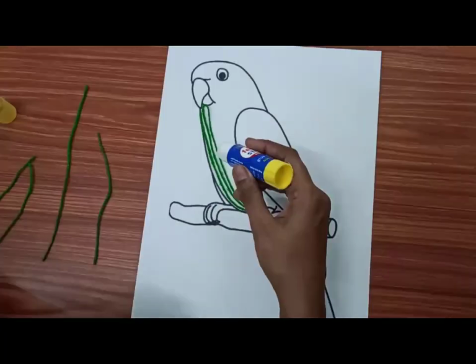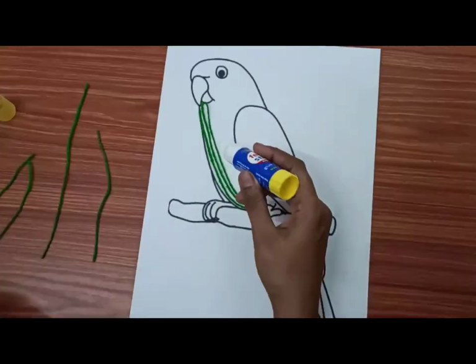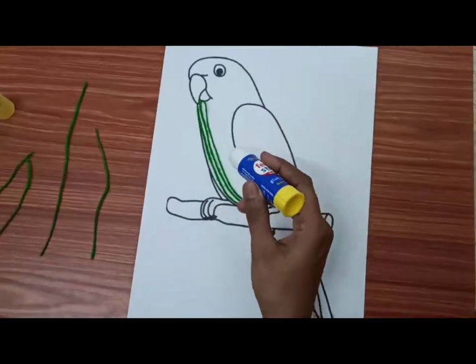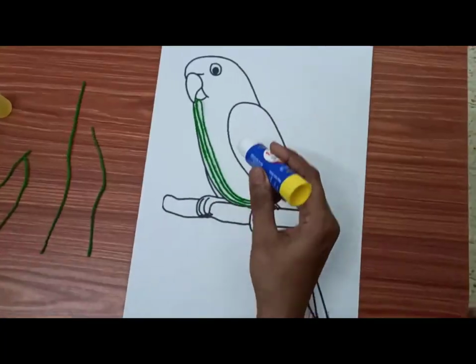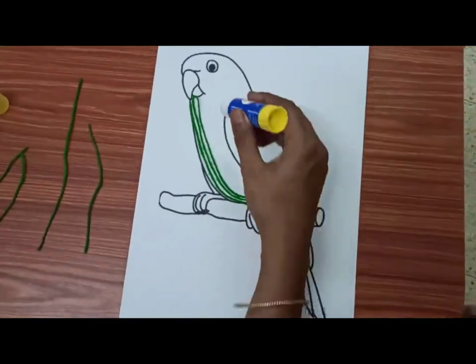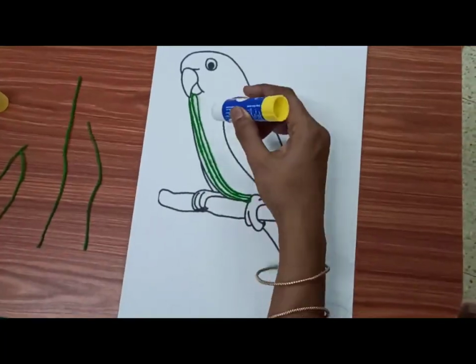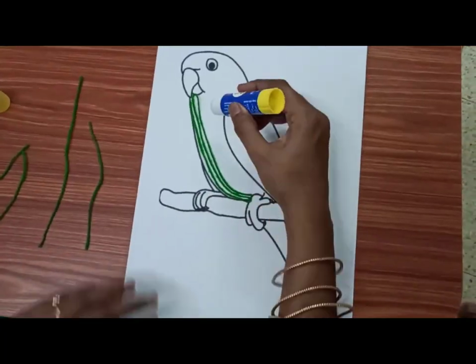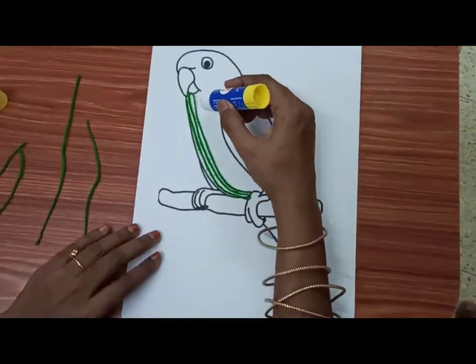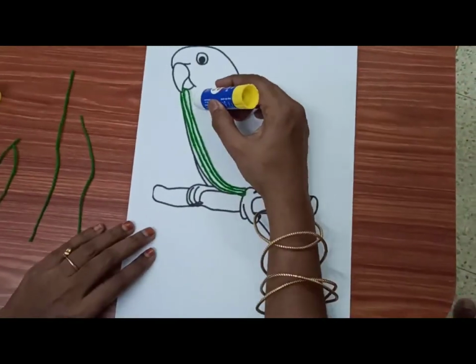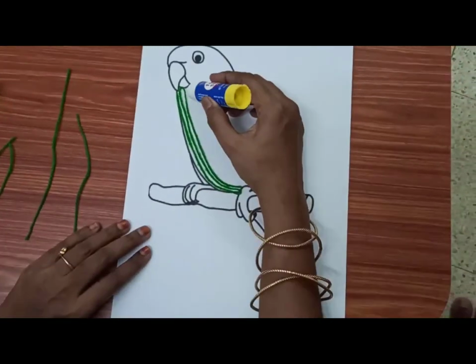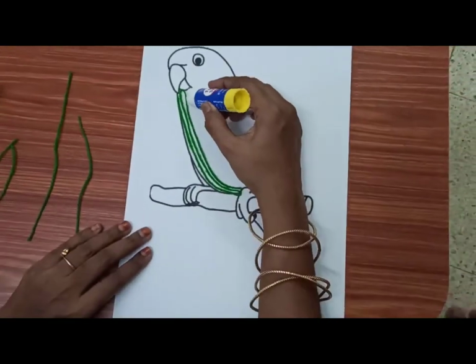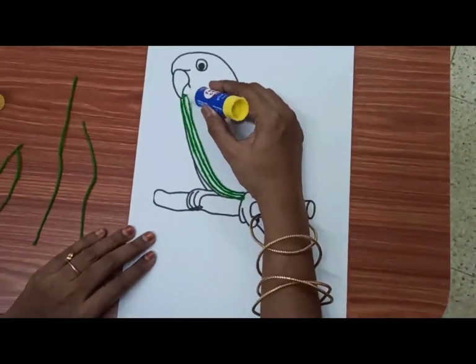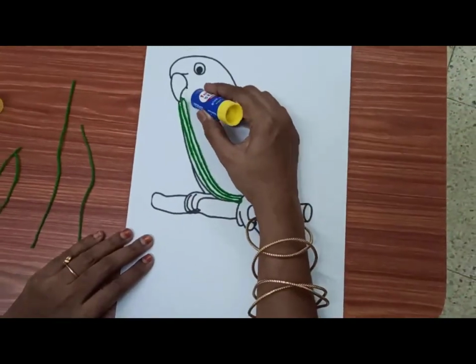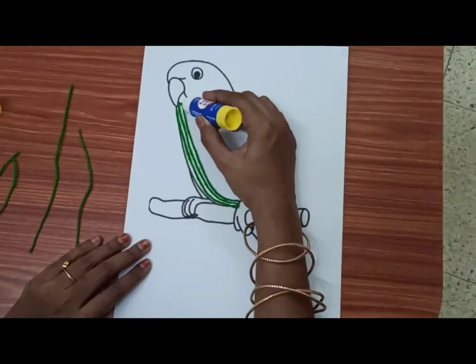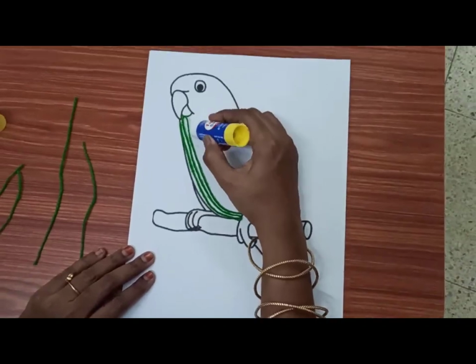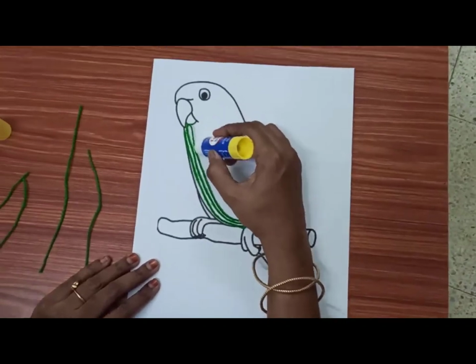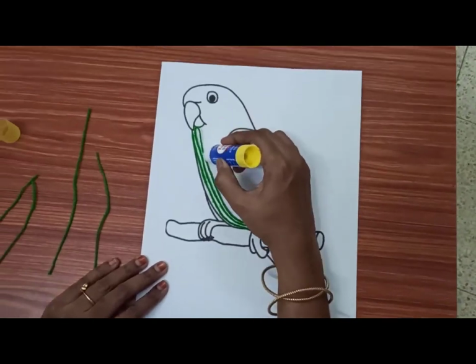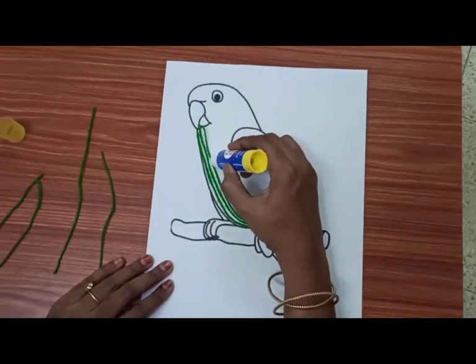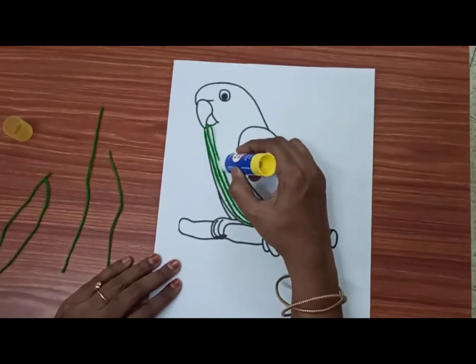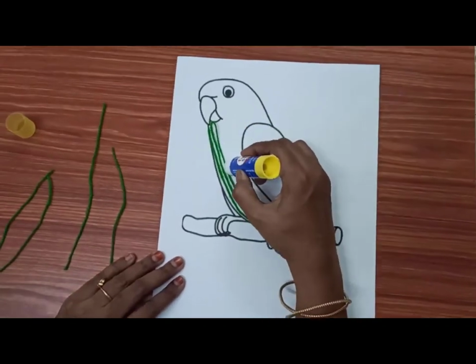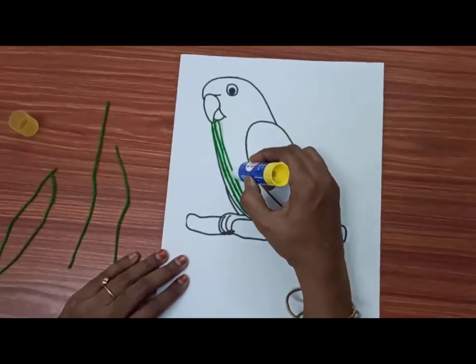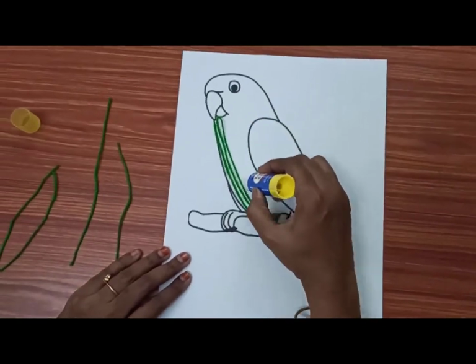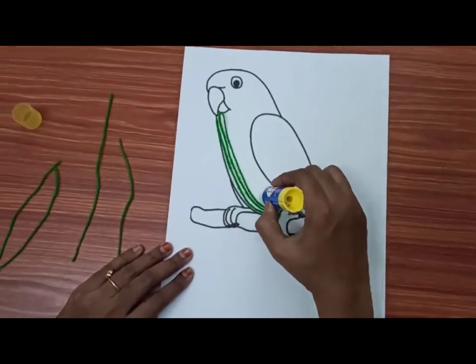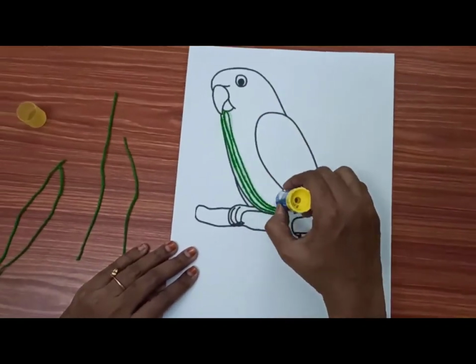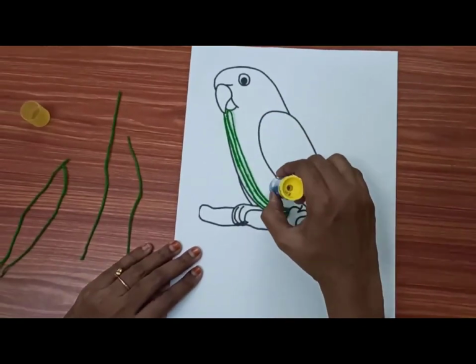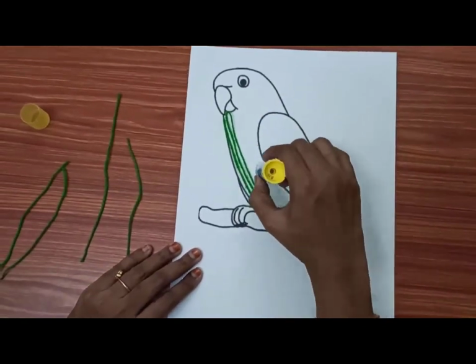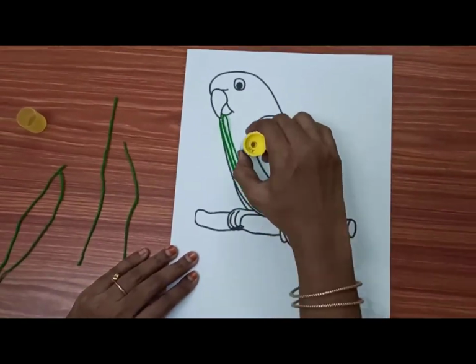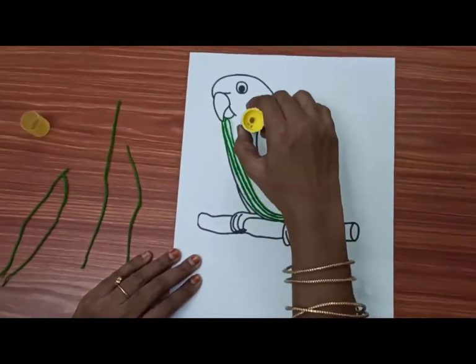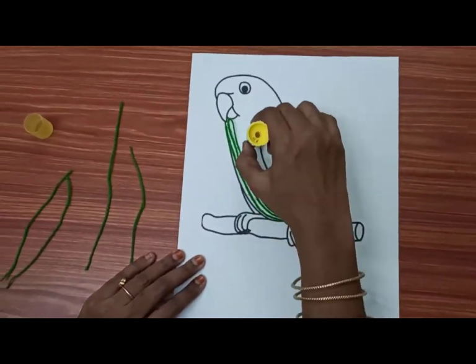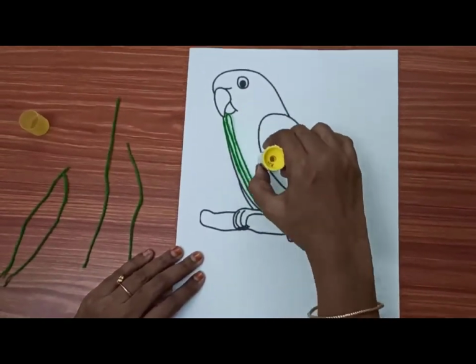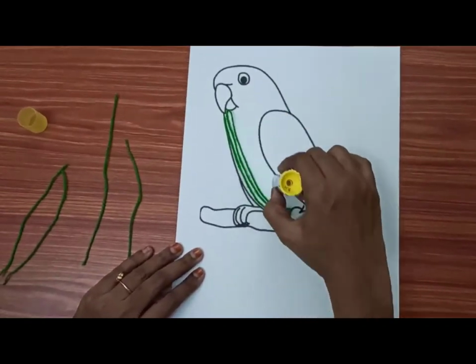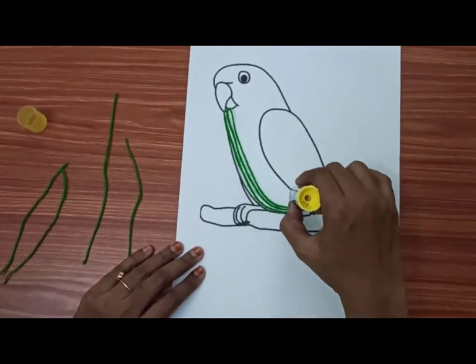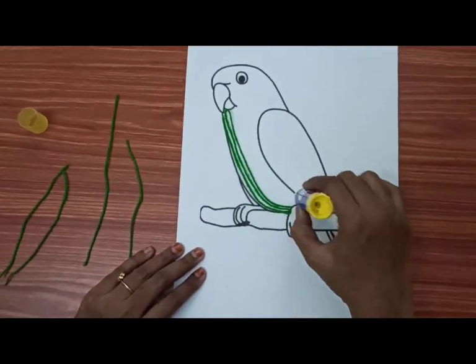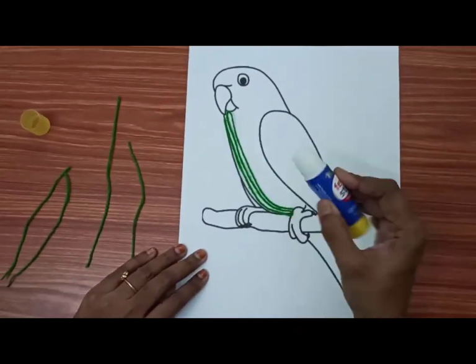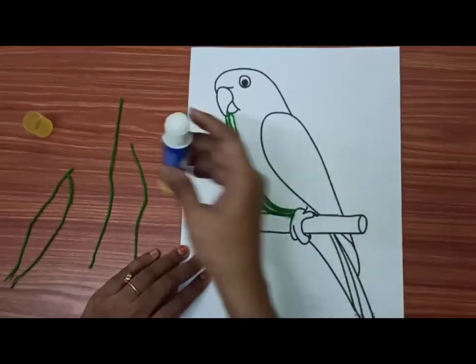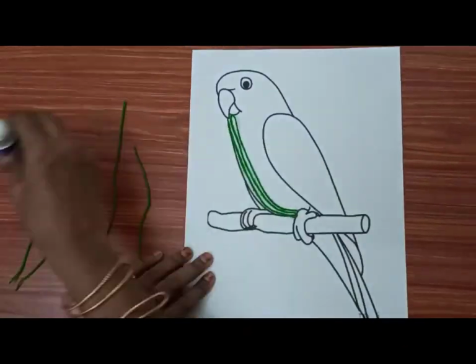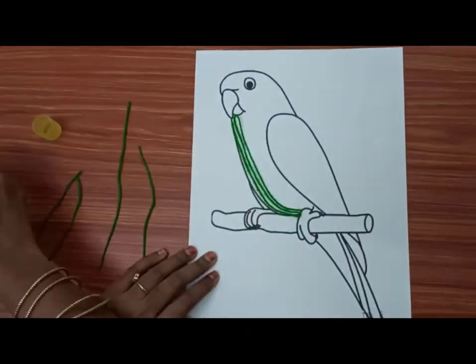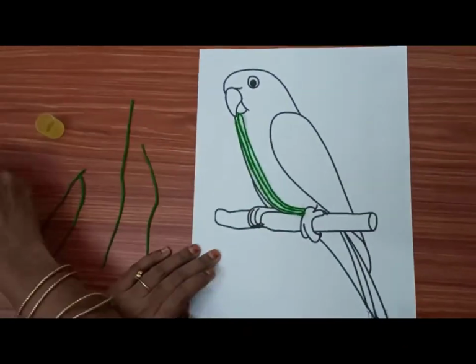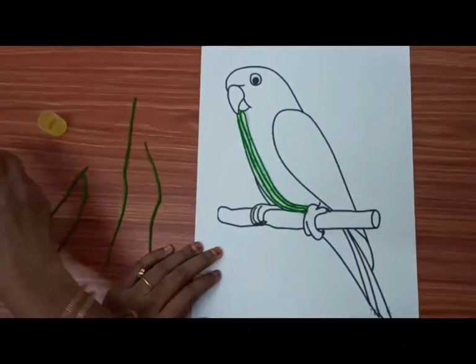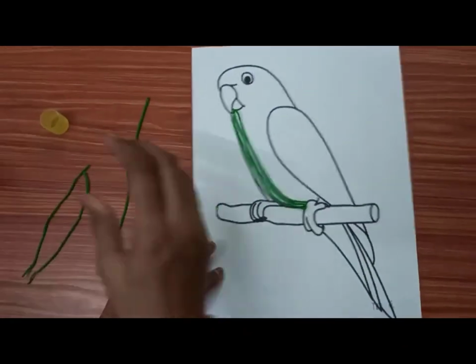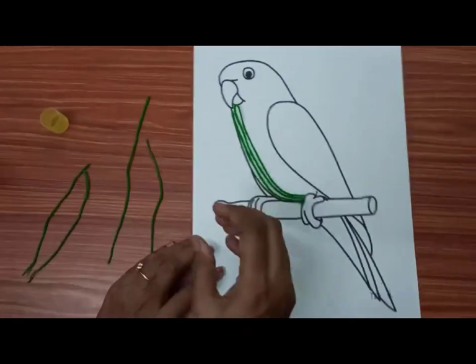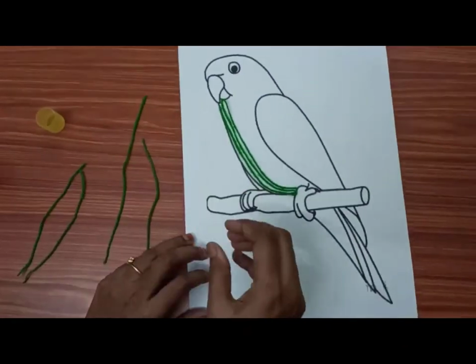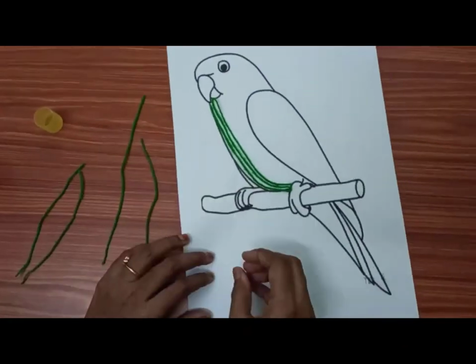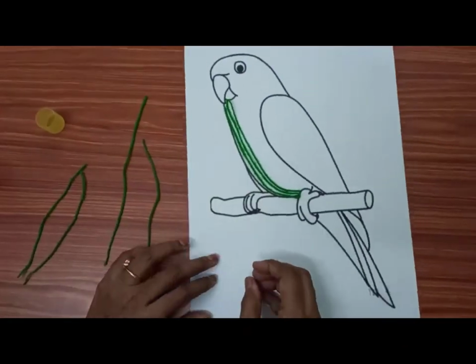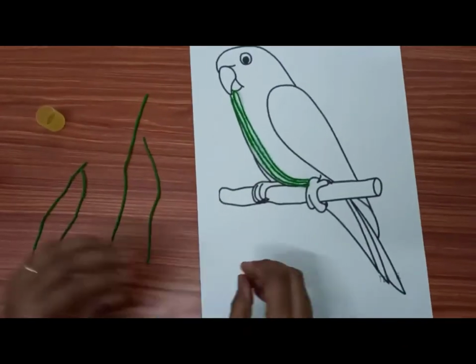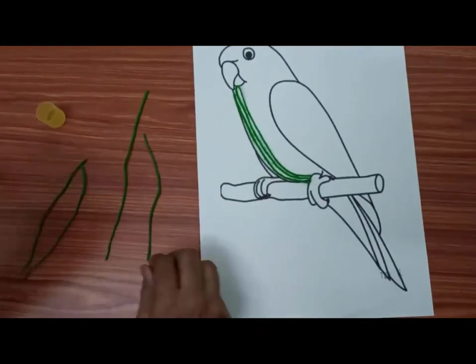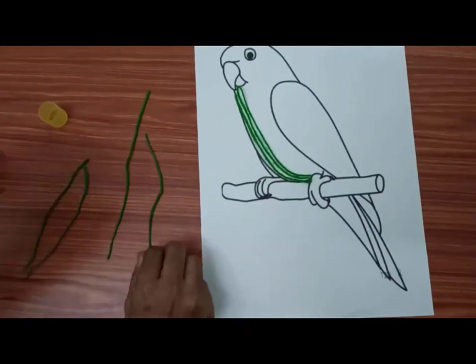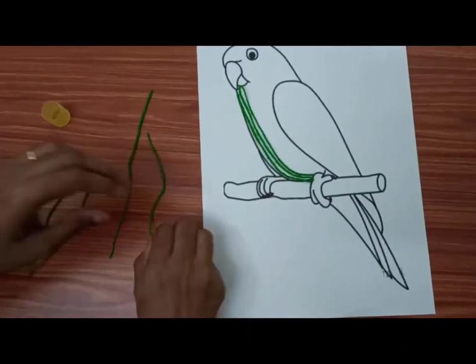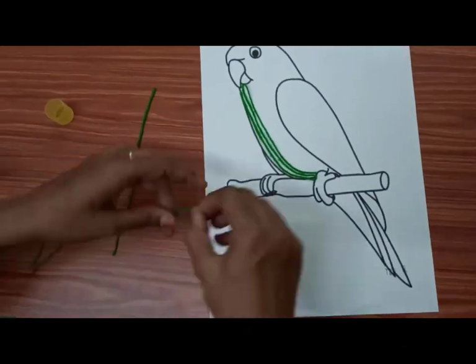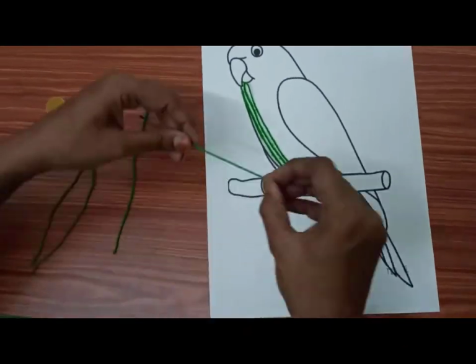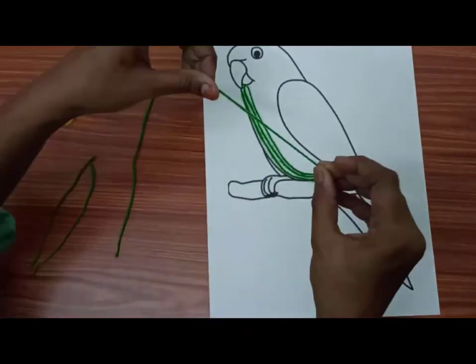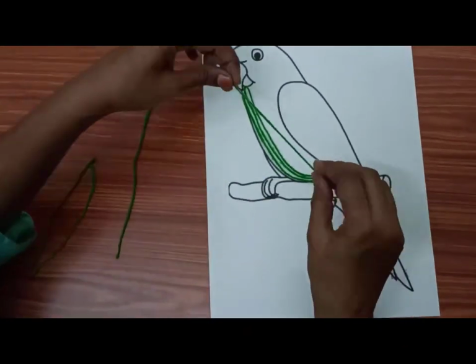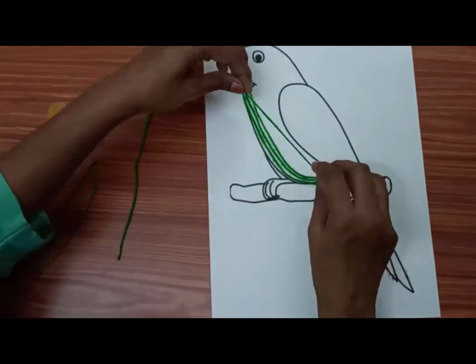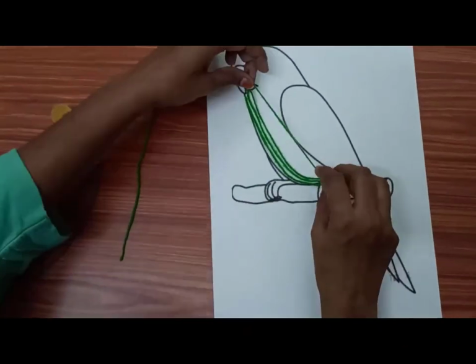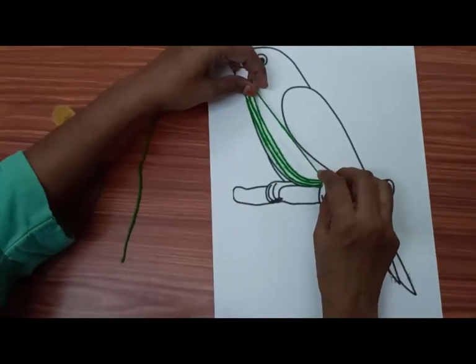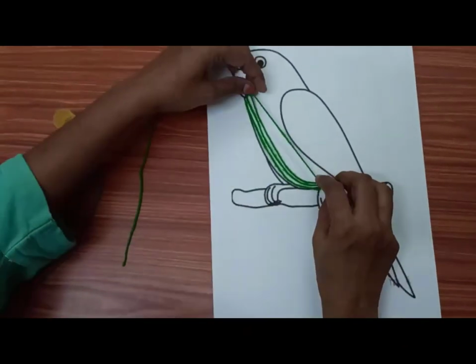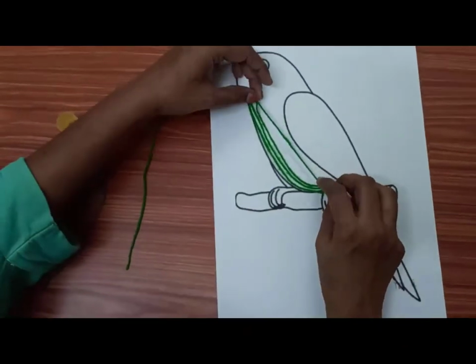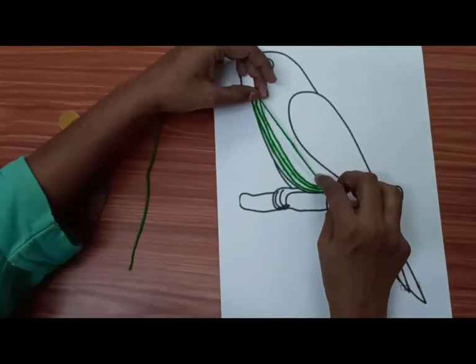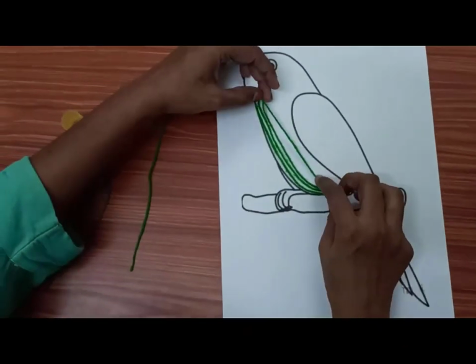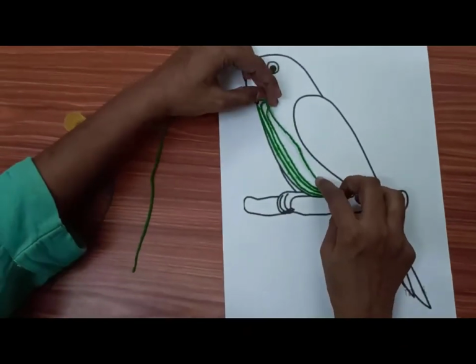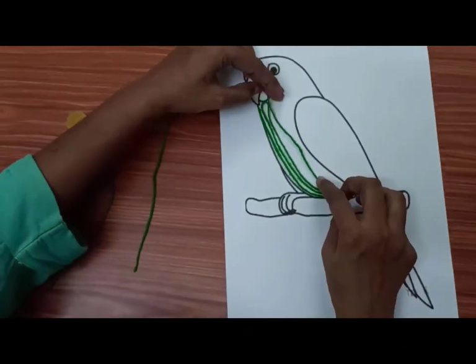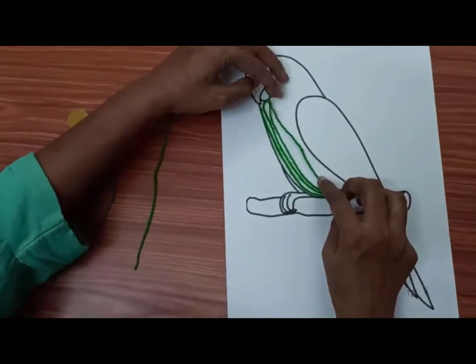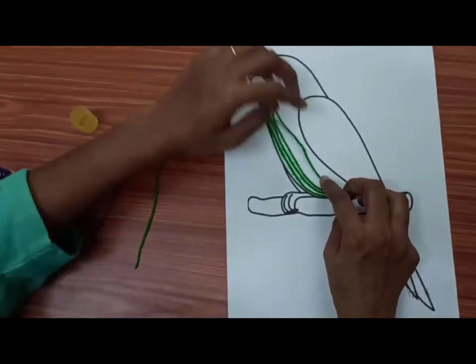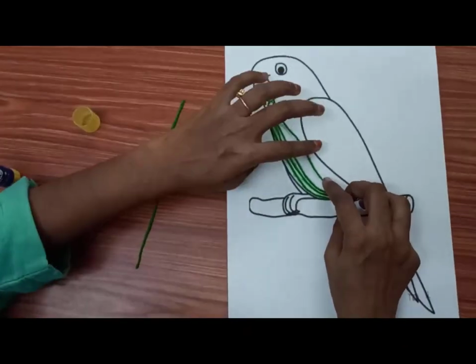If the child finds it difficult to hold the thread, then cut the thread into smaller pieces.